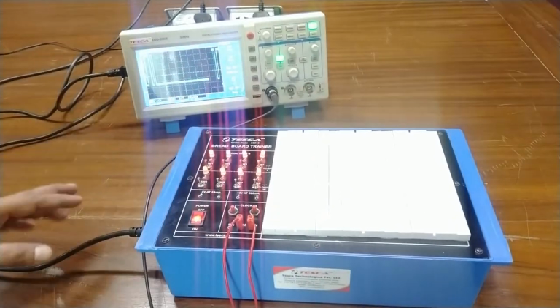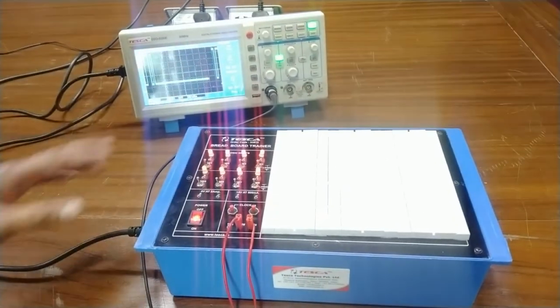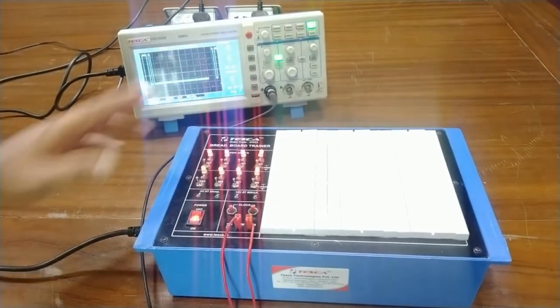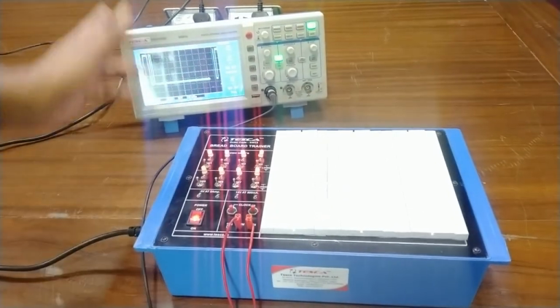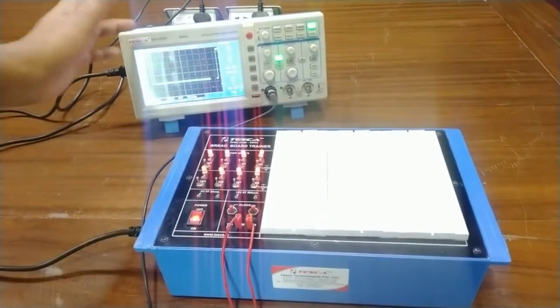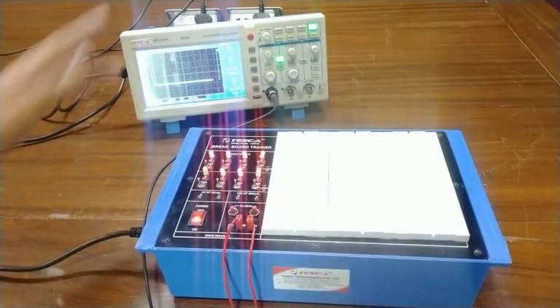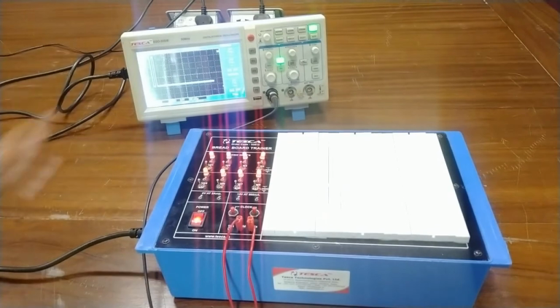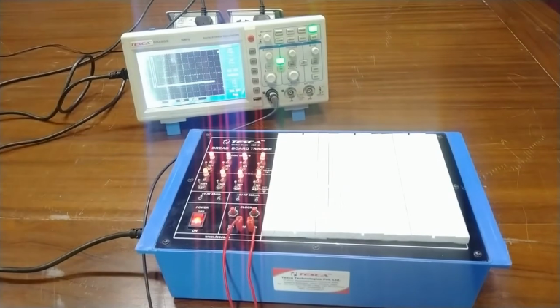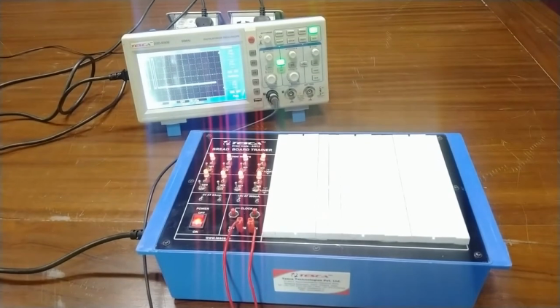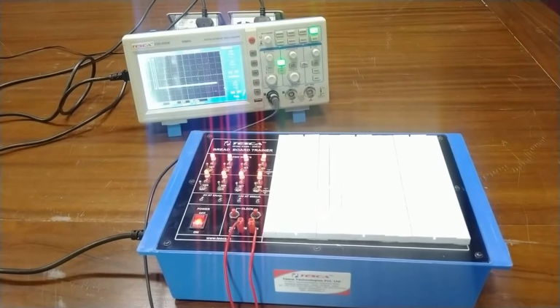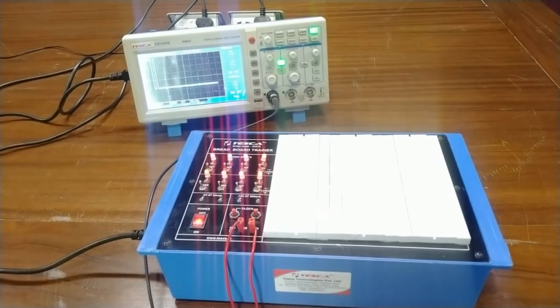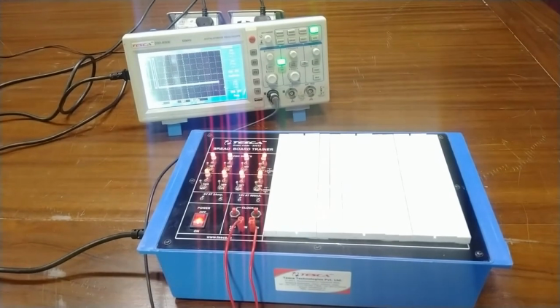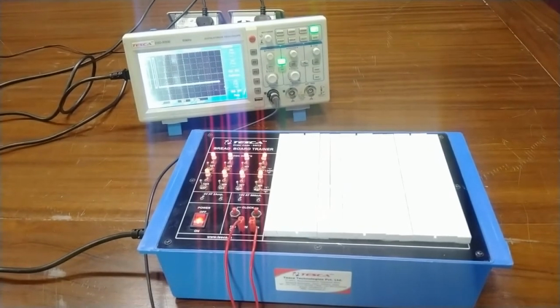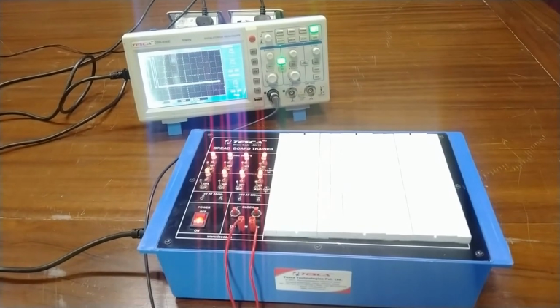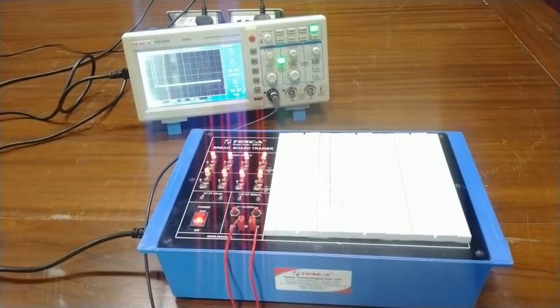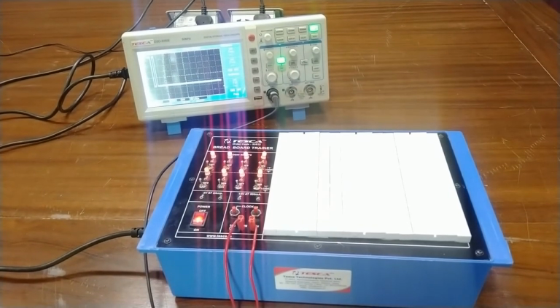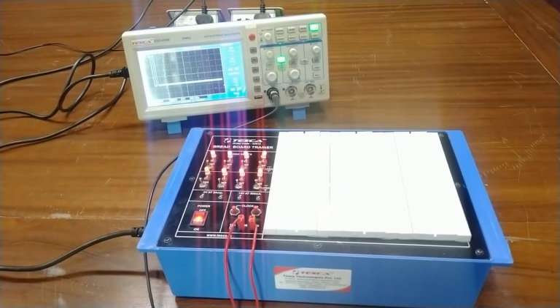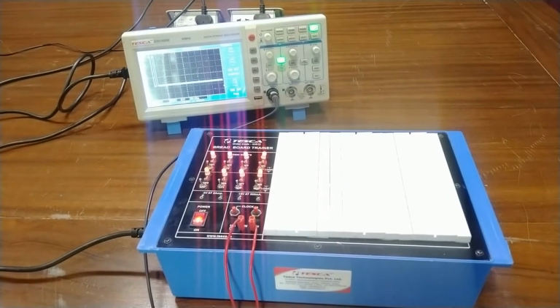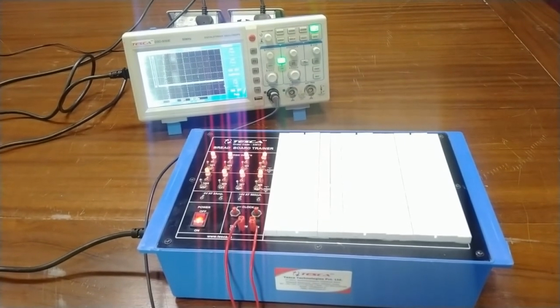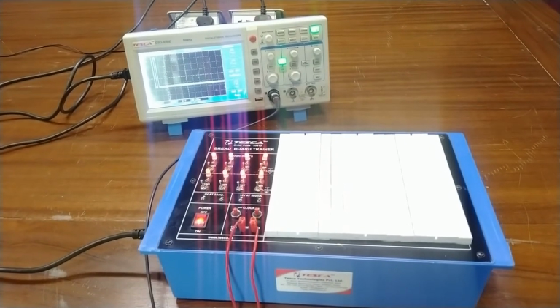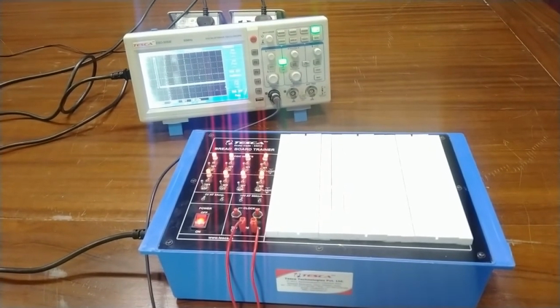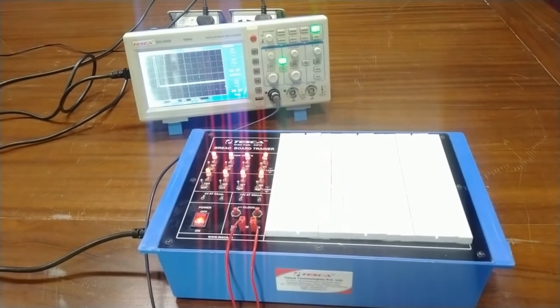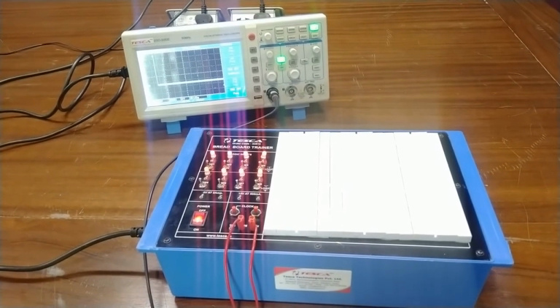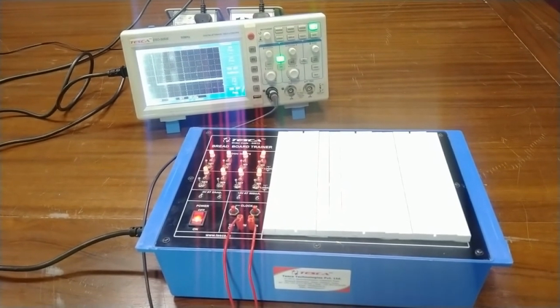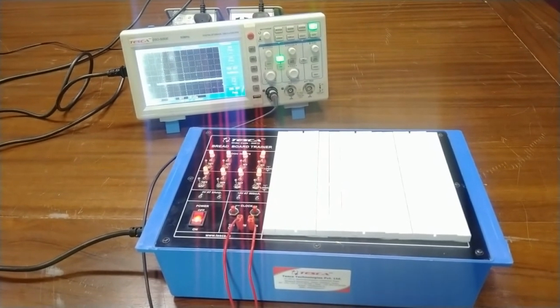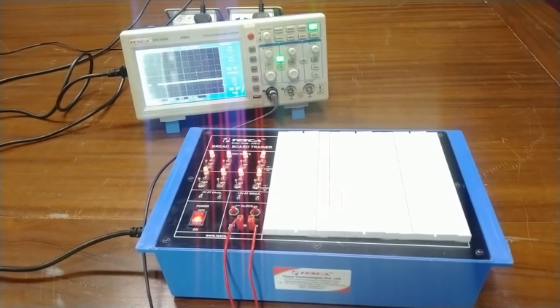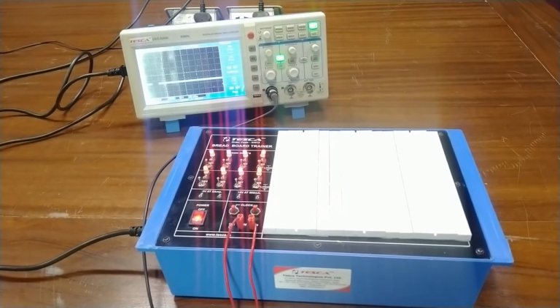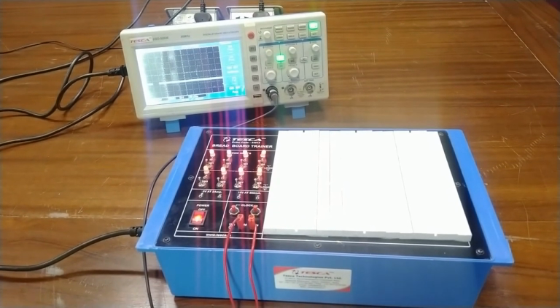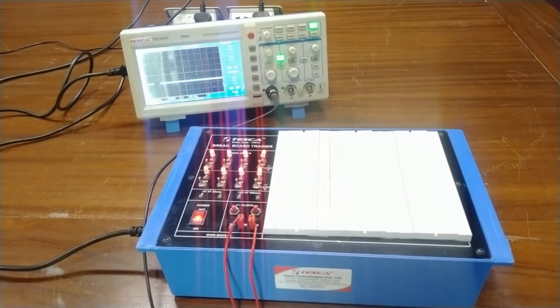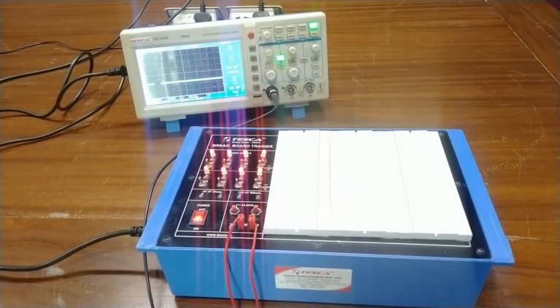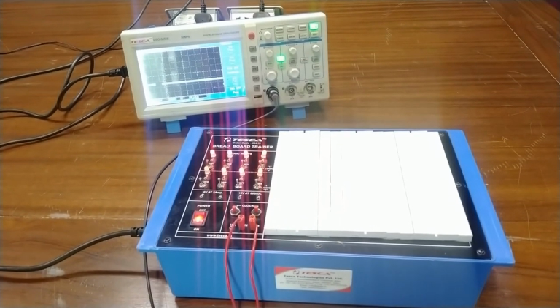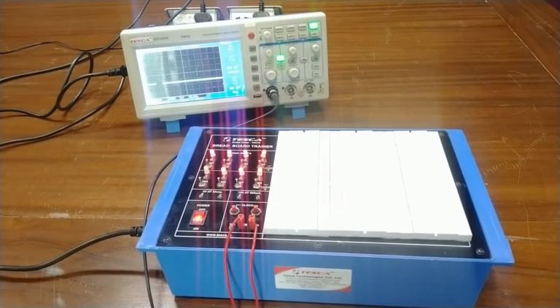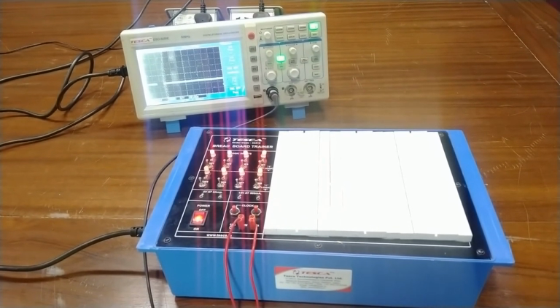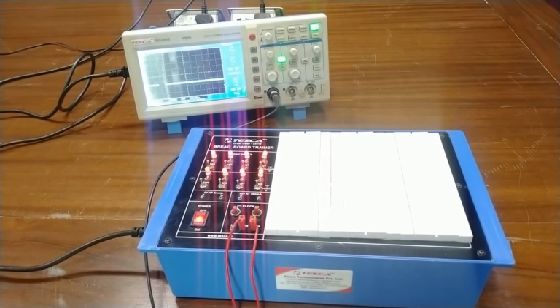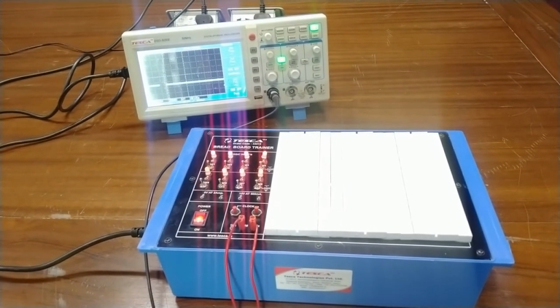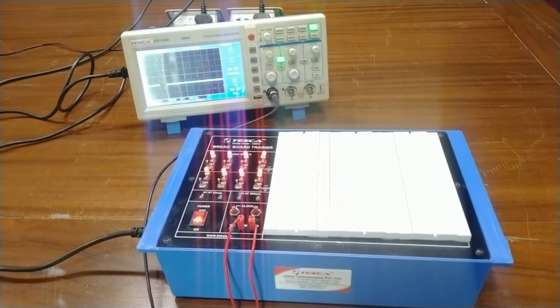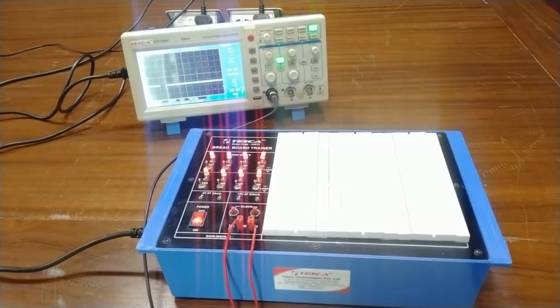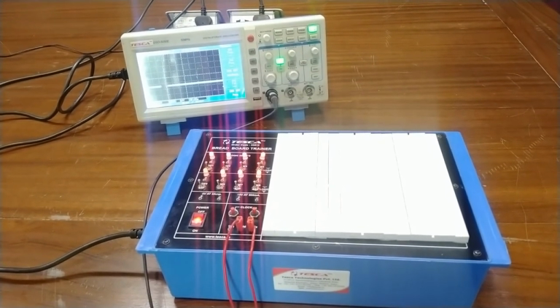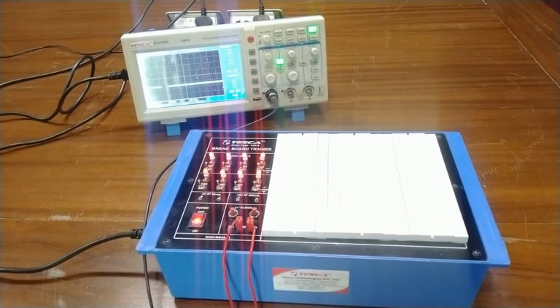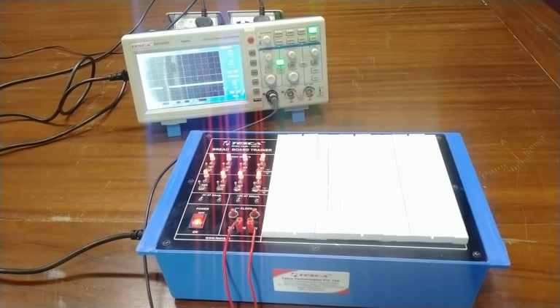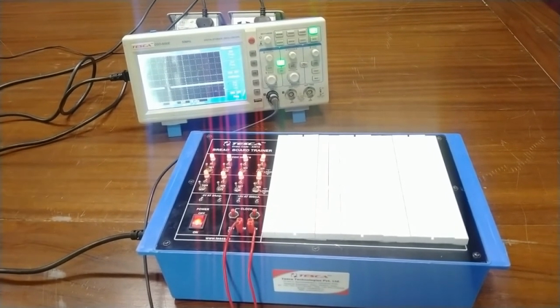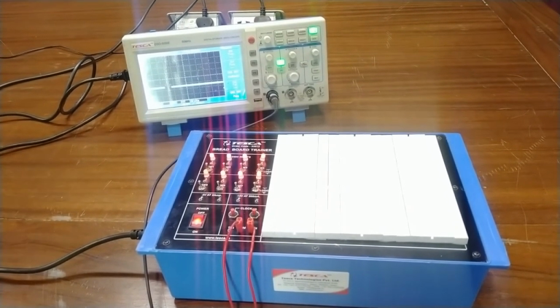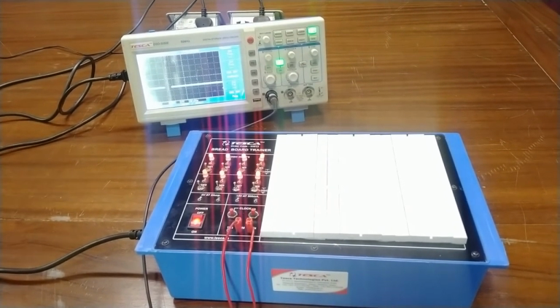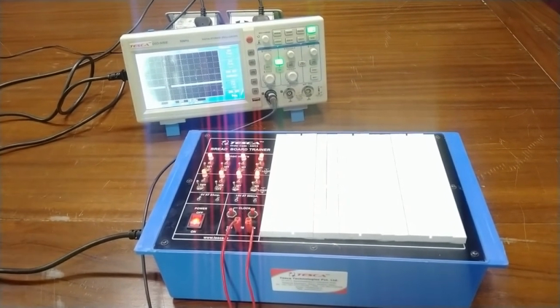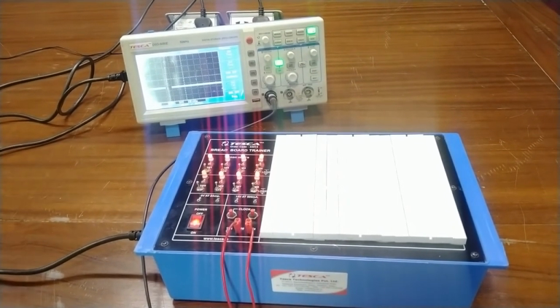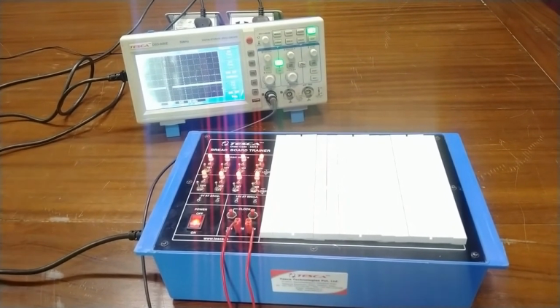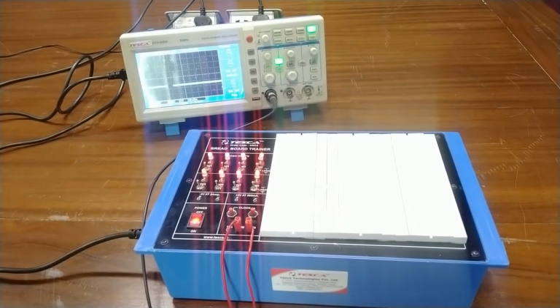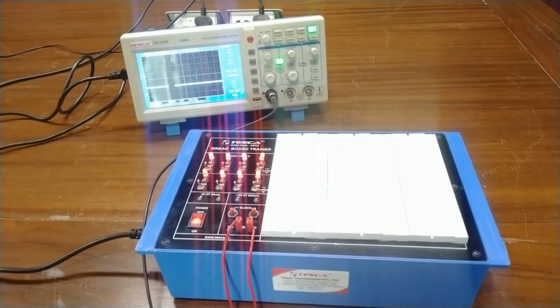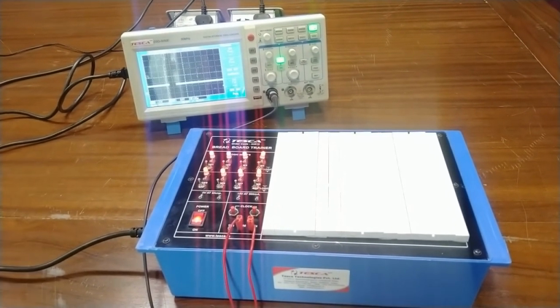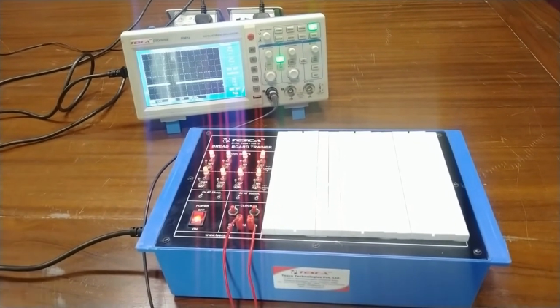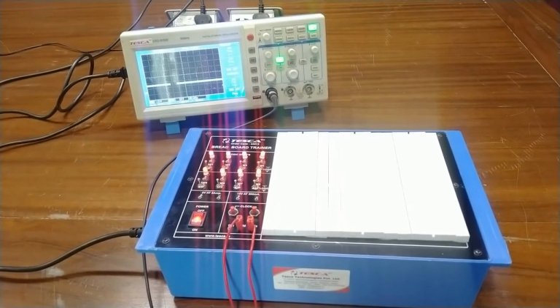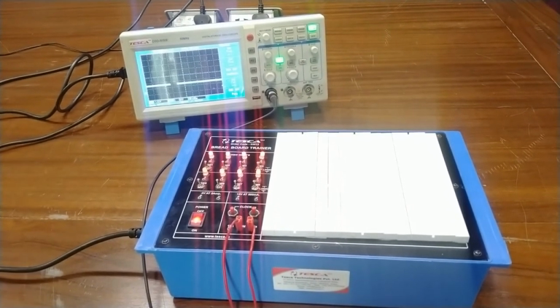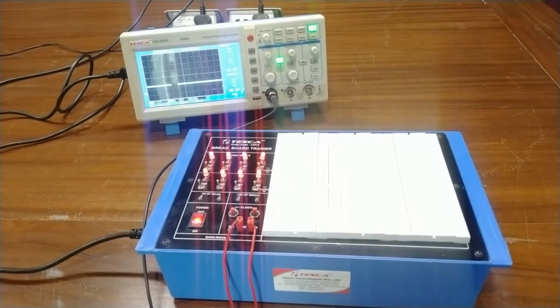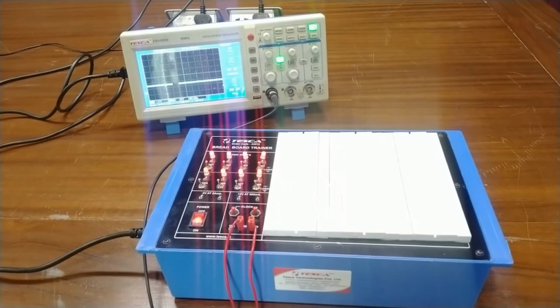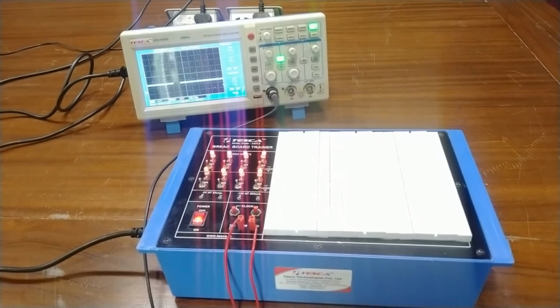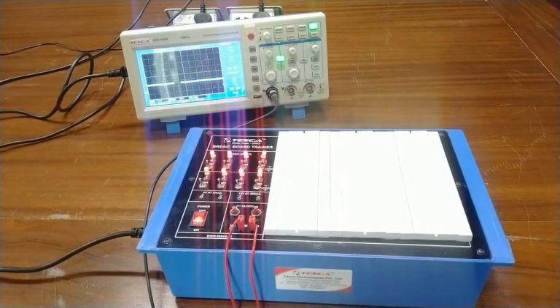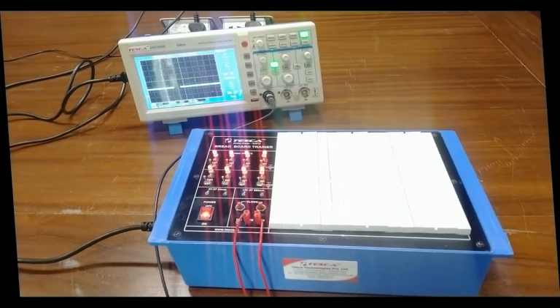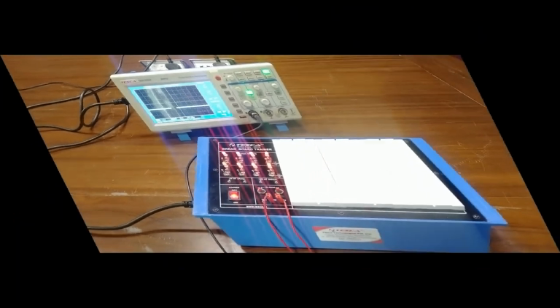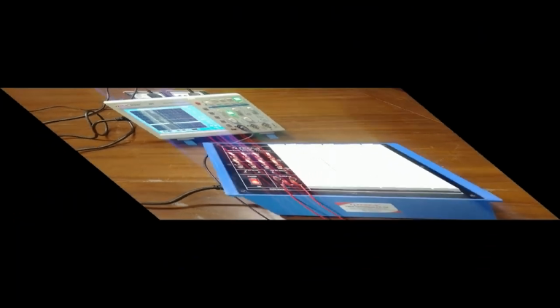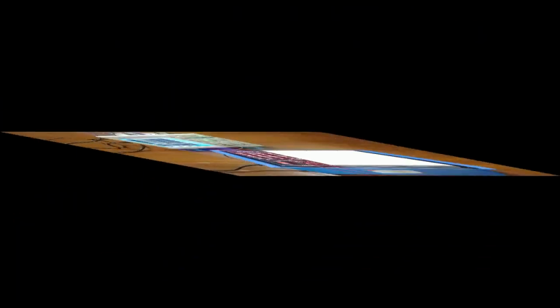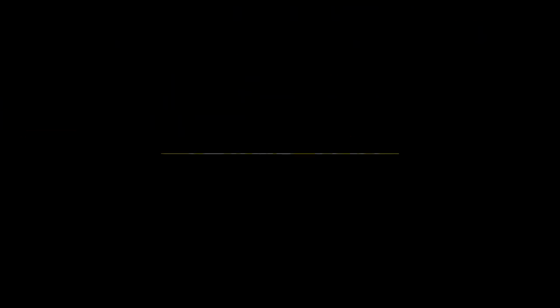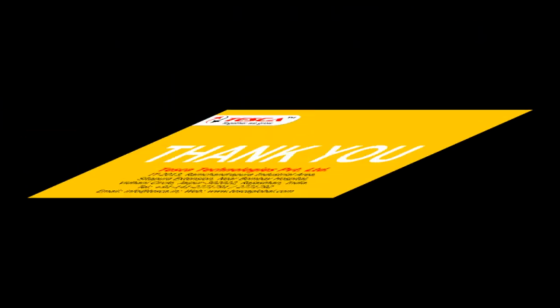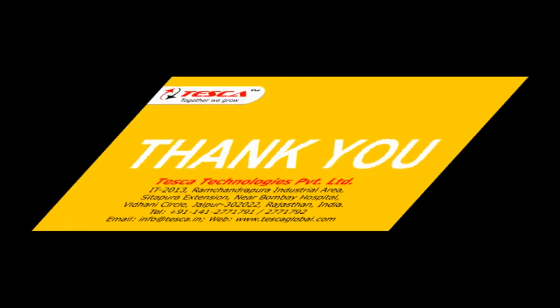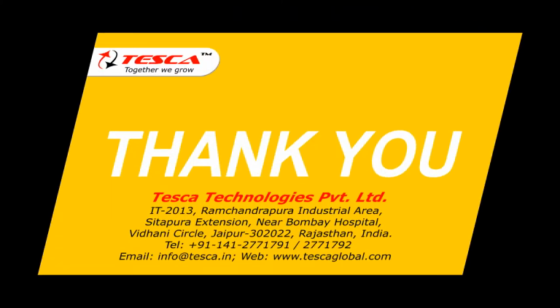This is all about the breadboard trainer. Thank you for watching this video. For other queries, you can contact Tesca Technologies Private Limited. Thank you.